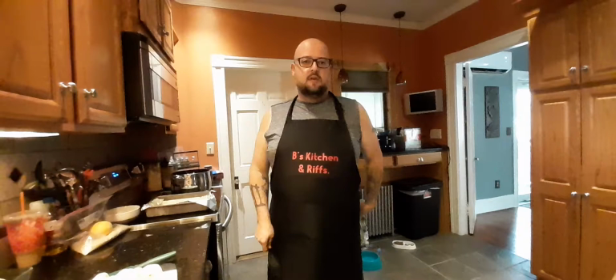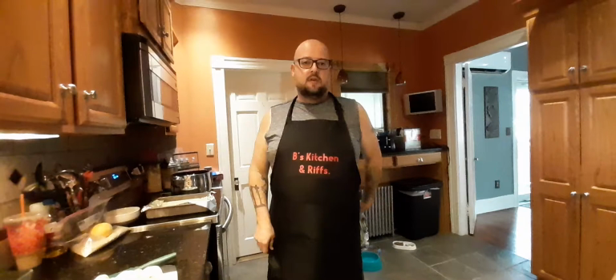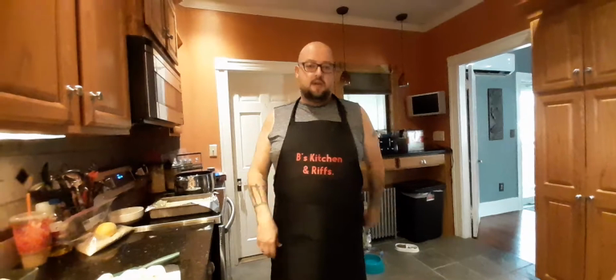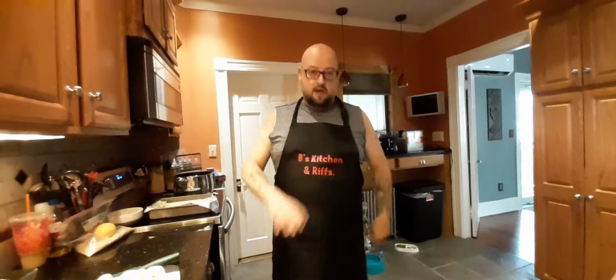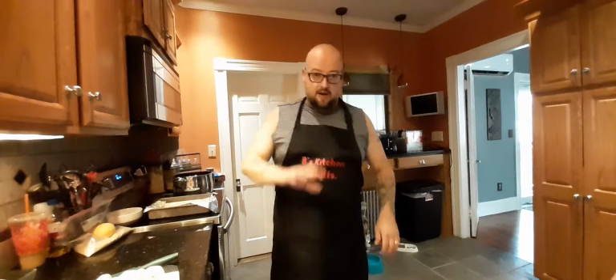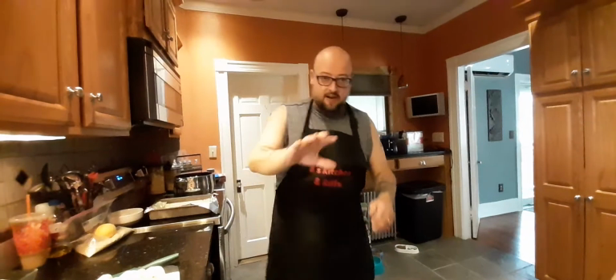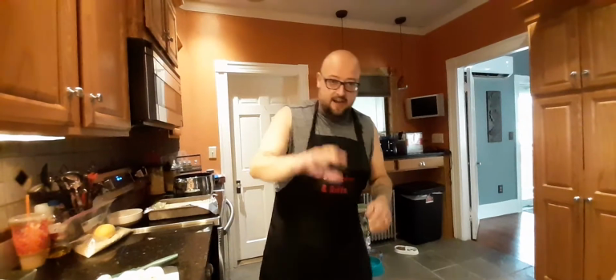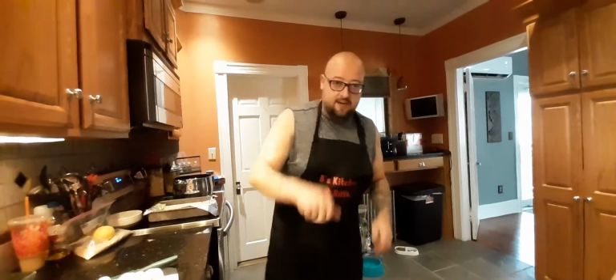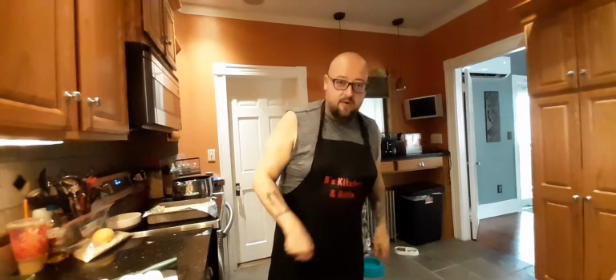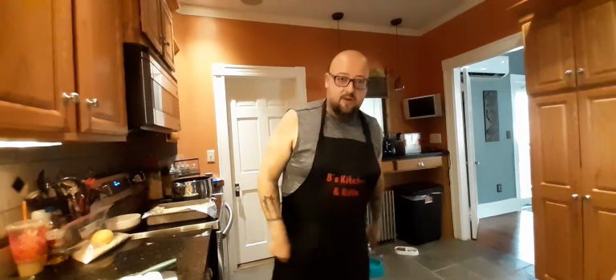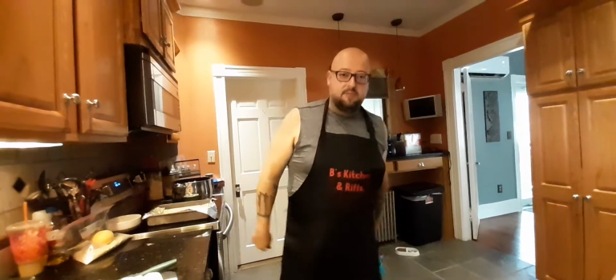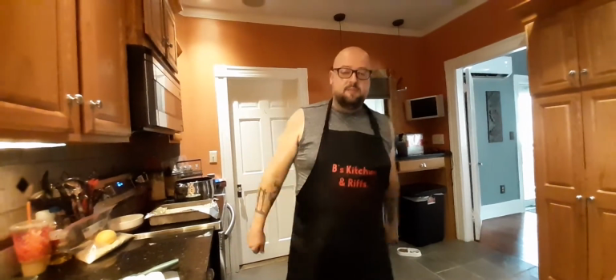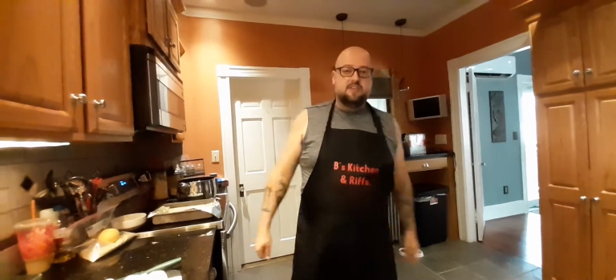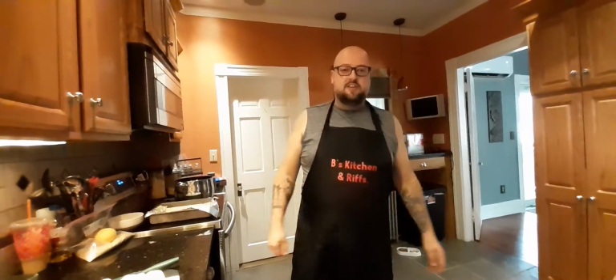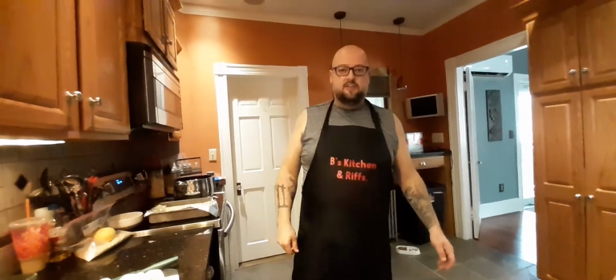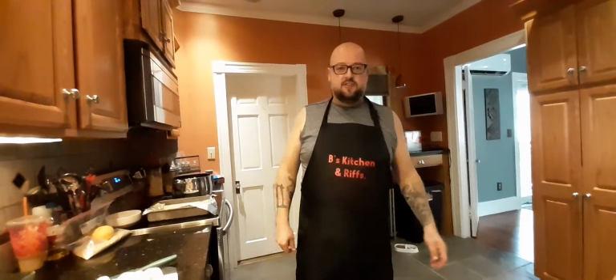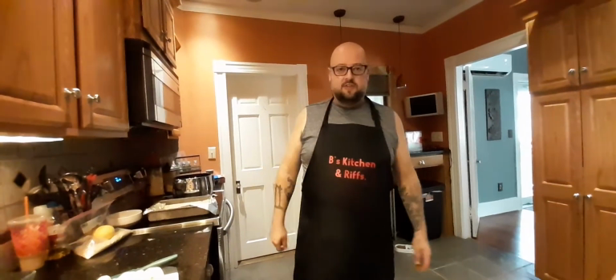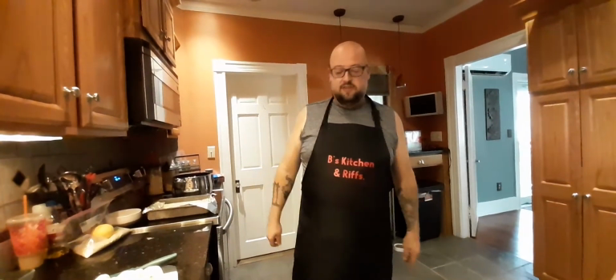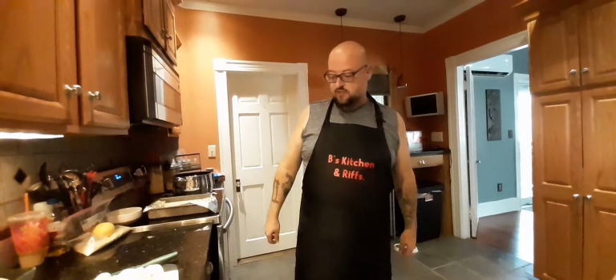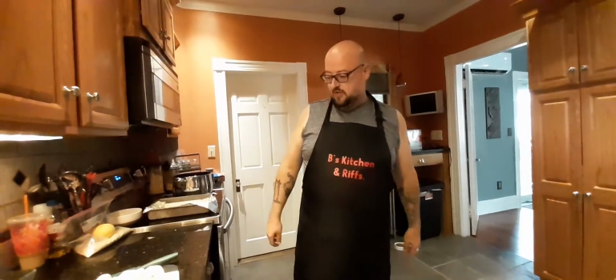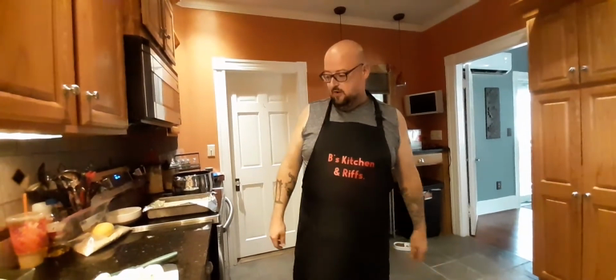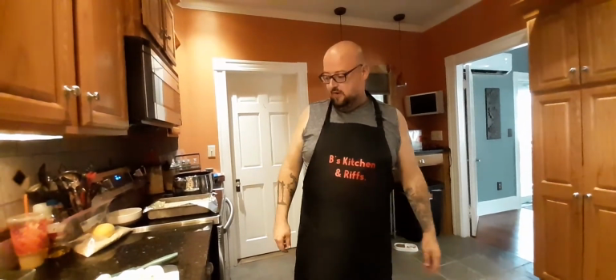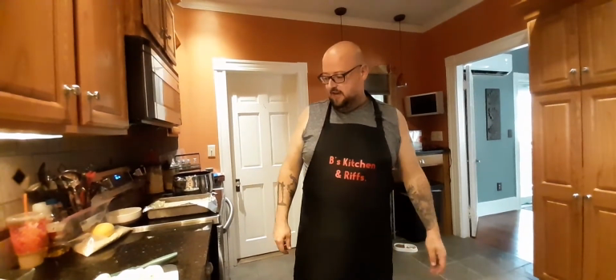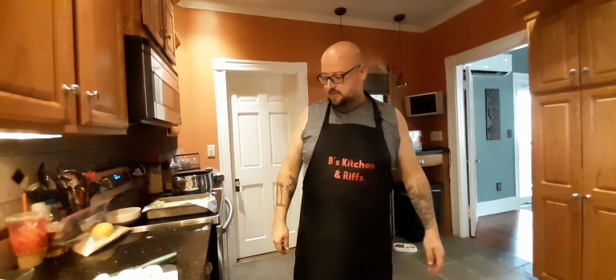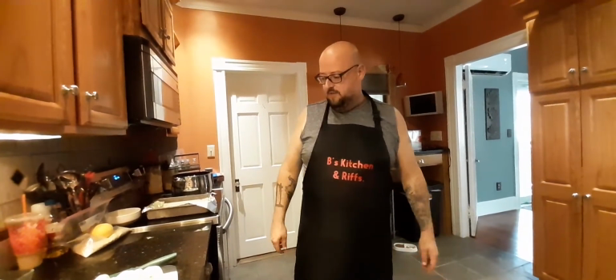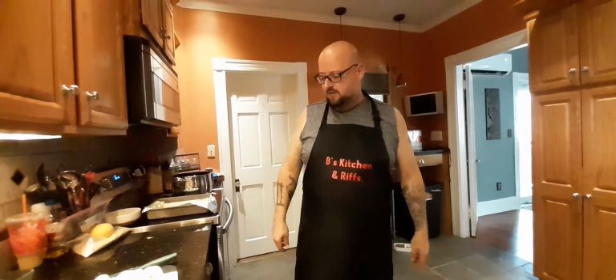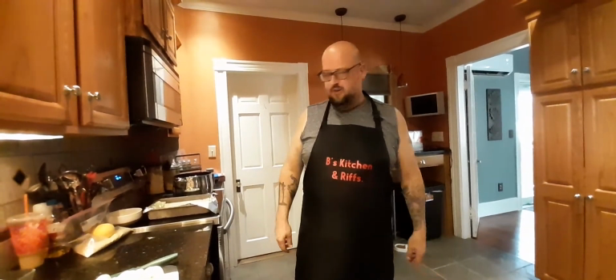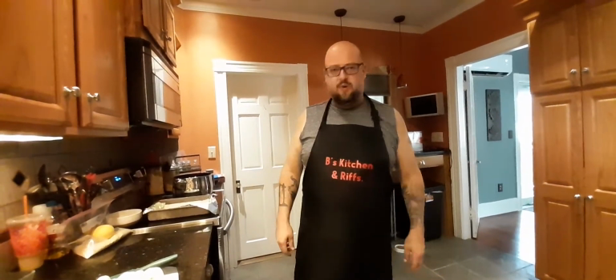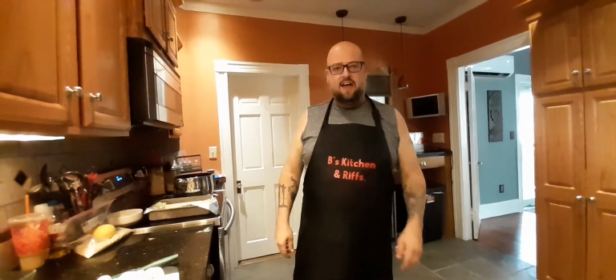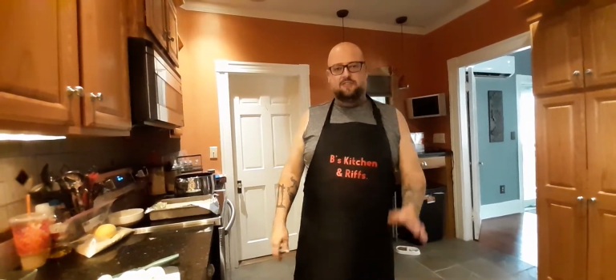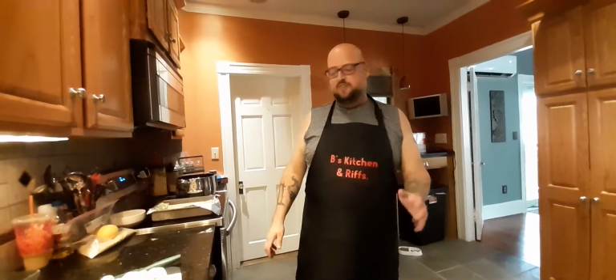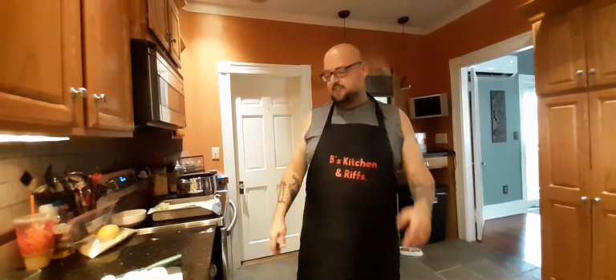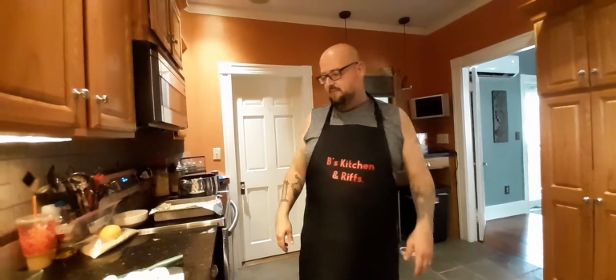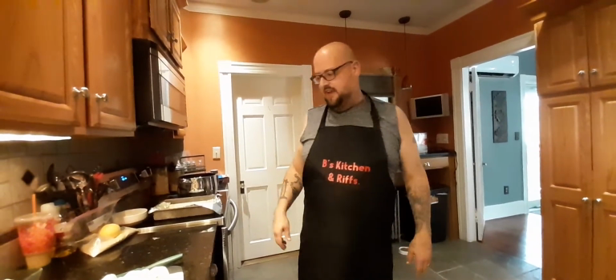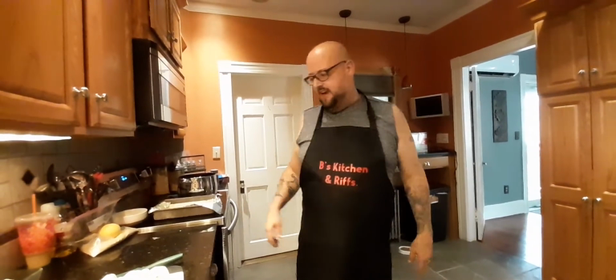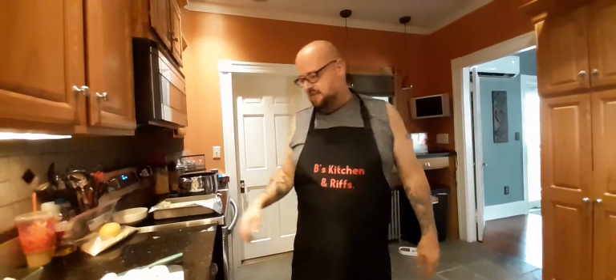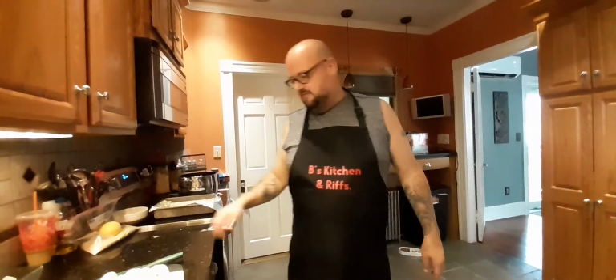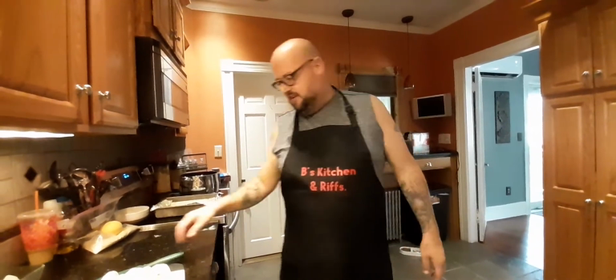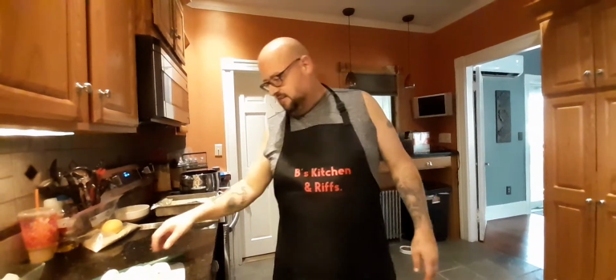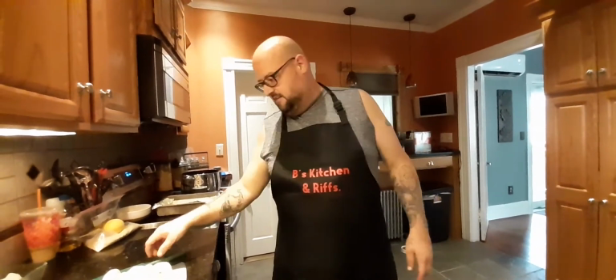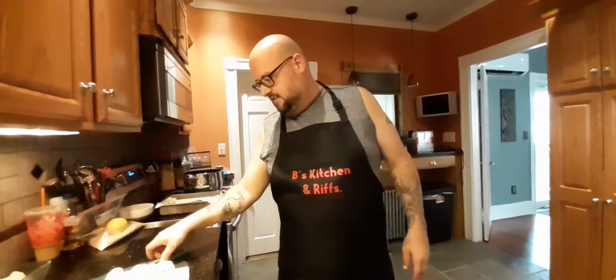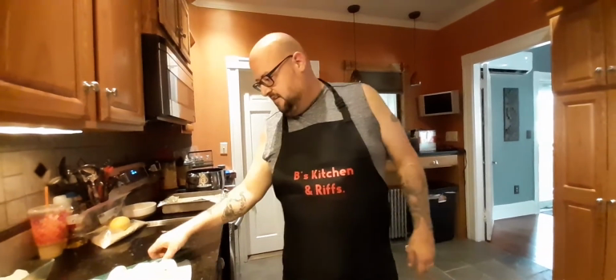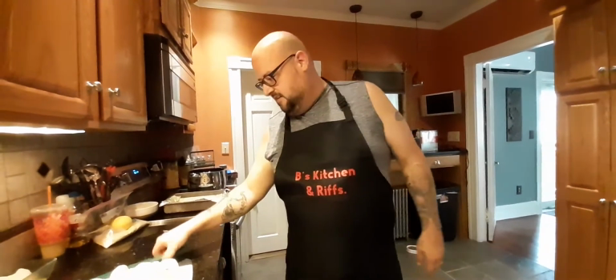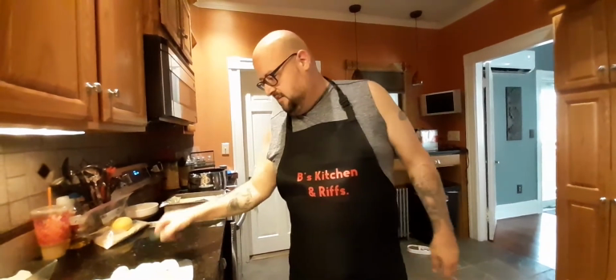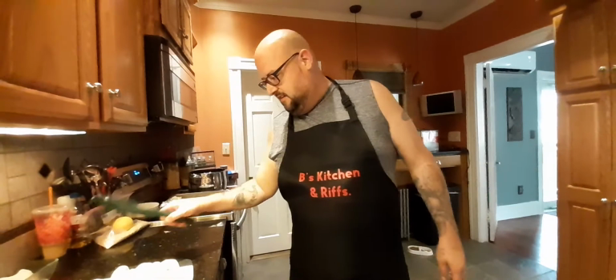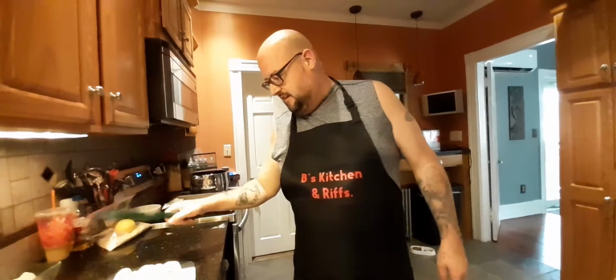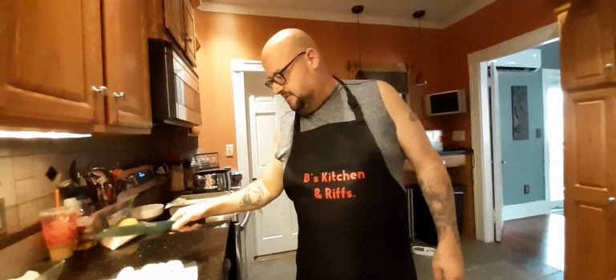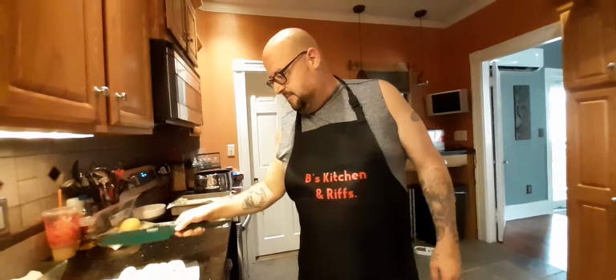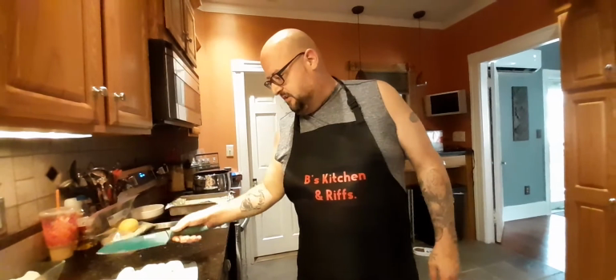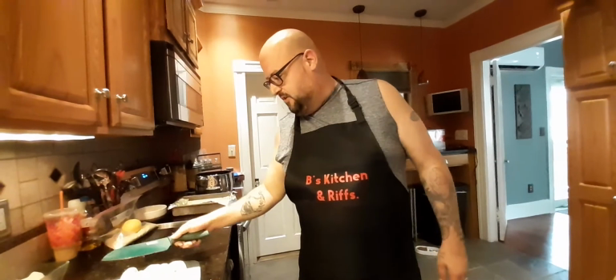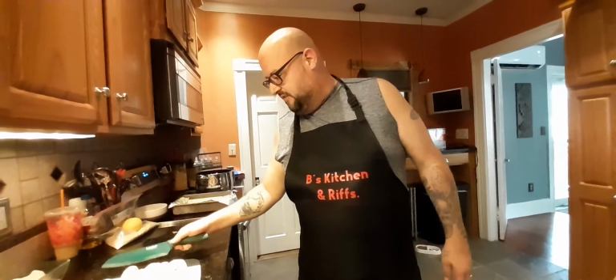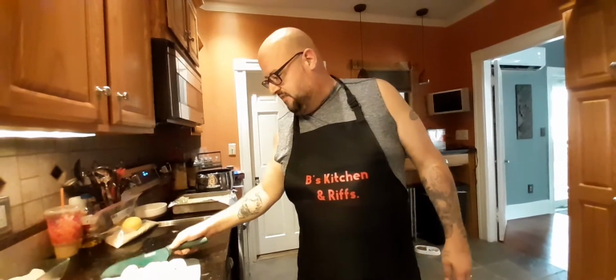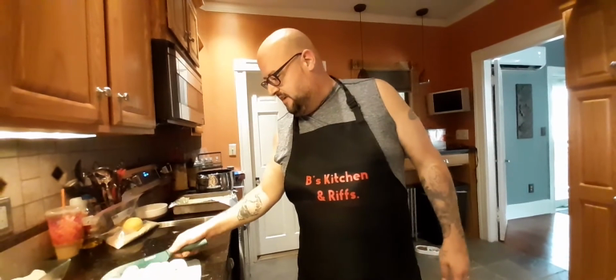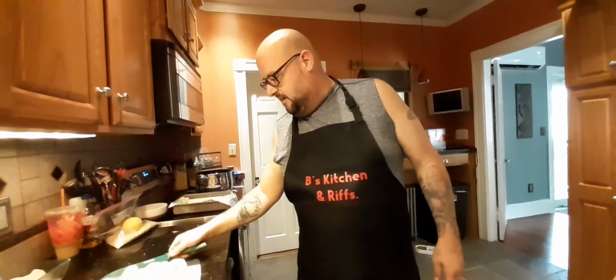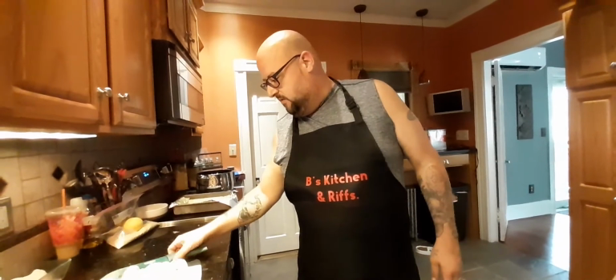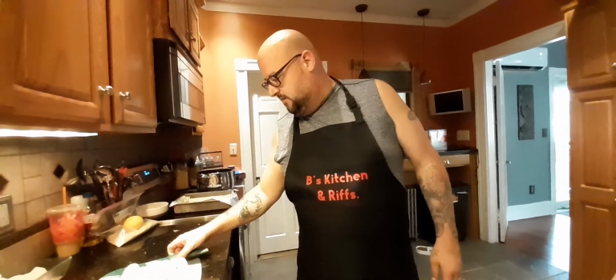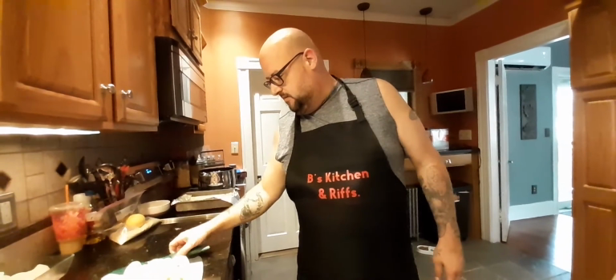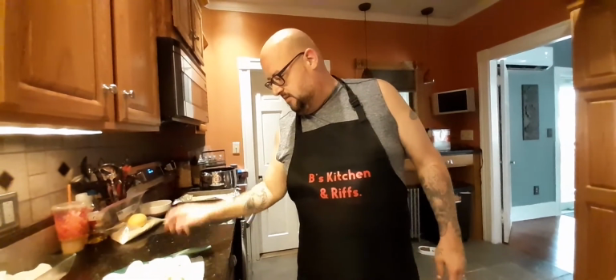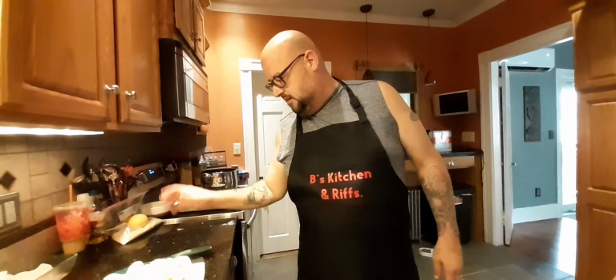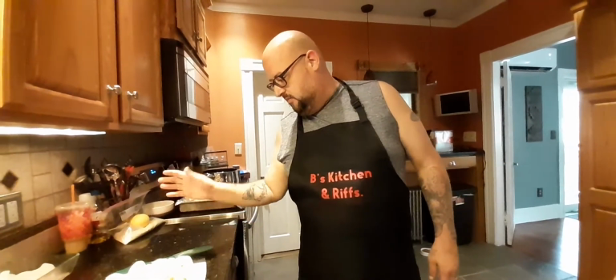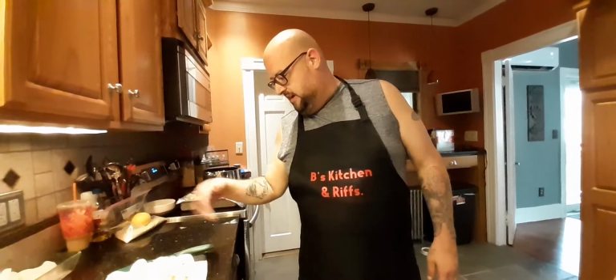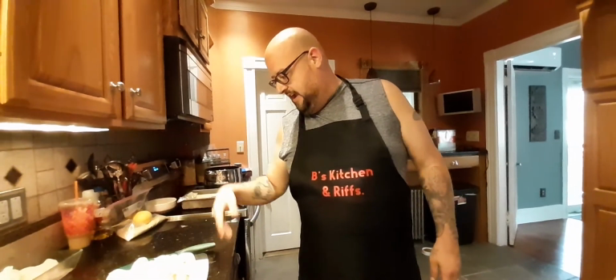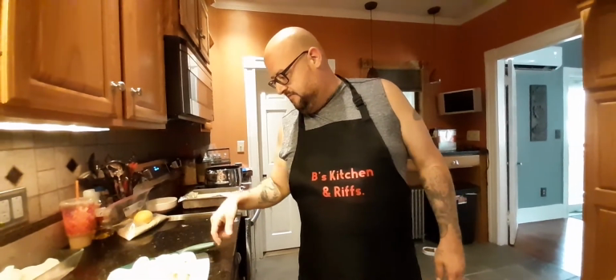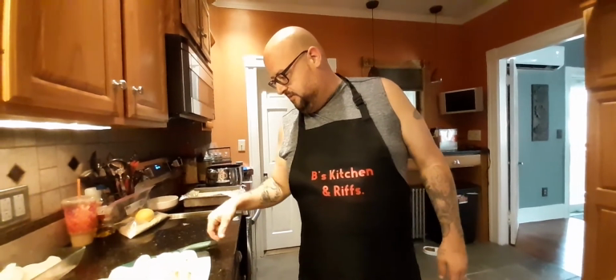Alright, welcome to B's Kitchen. It's been a little while since I've made any type of cooking video, what have you.